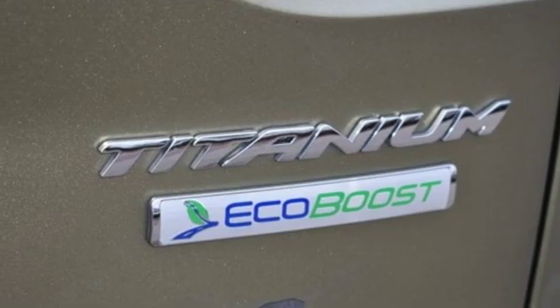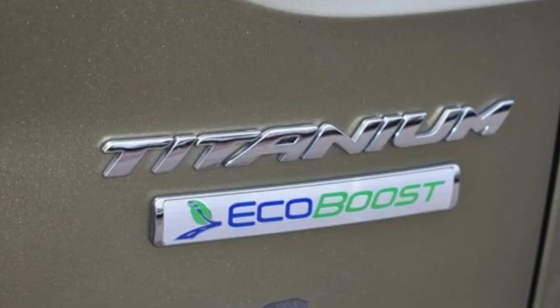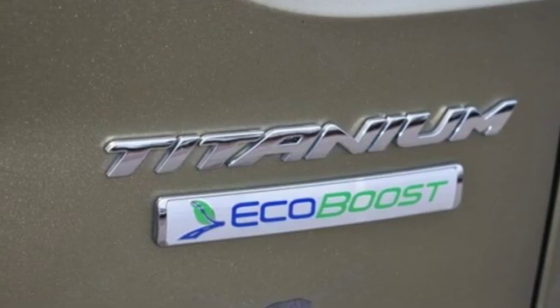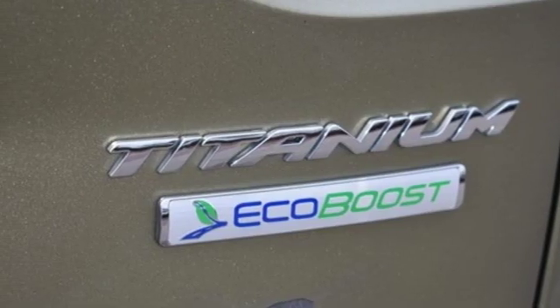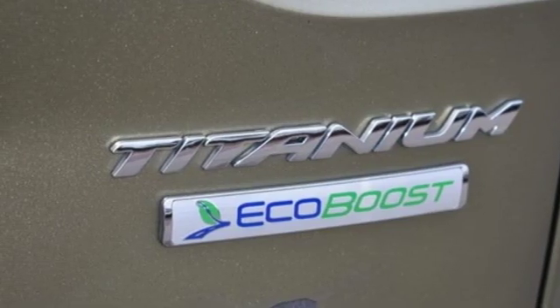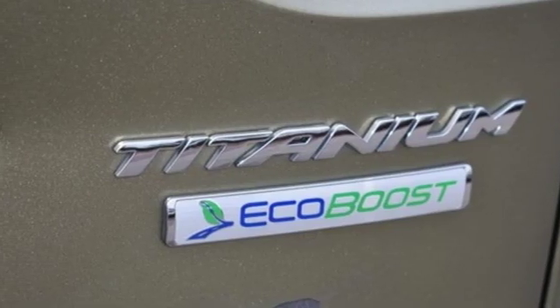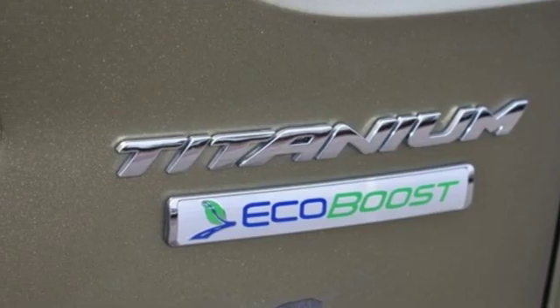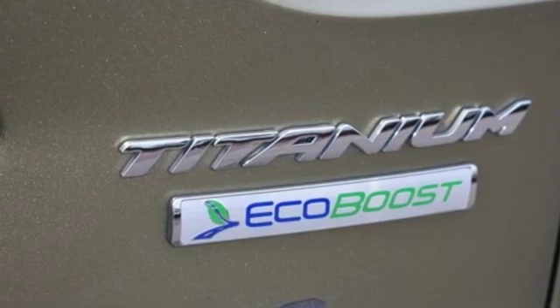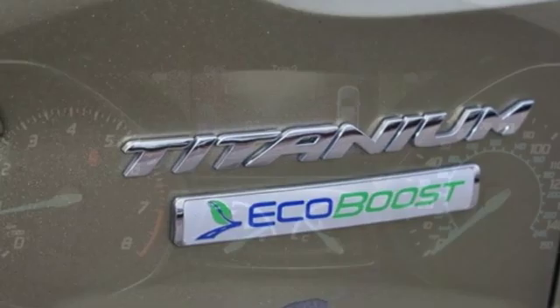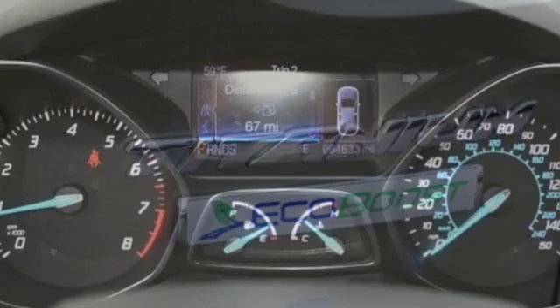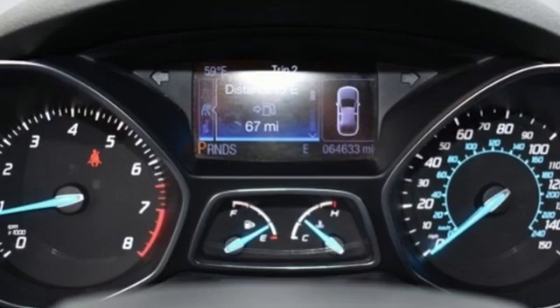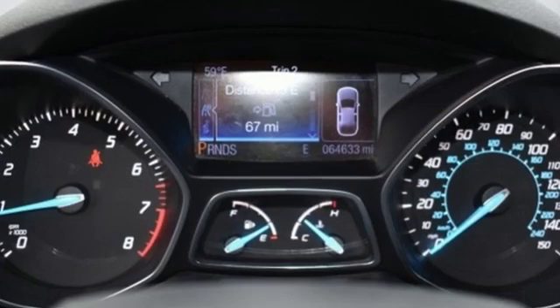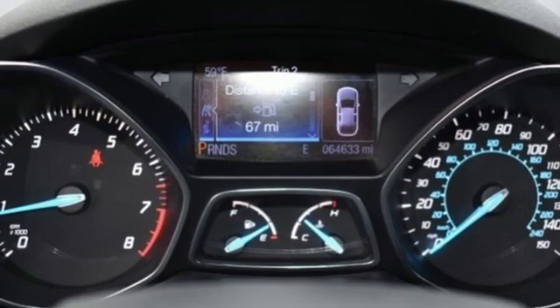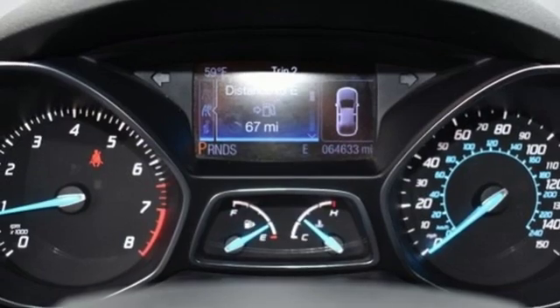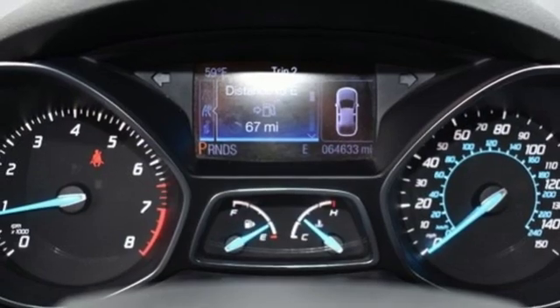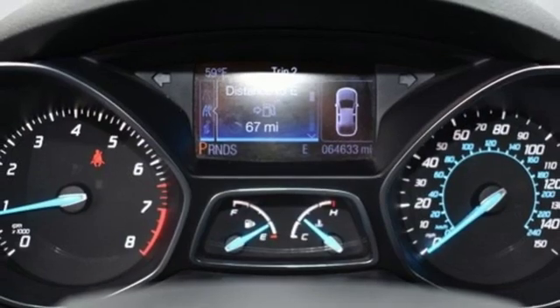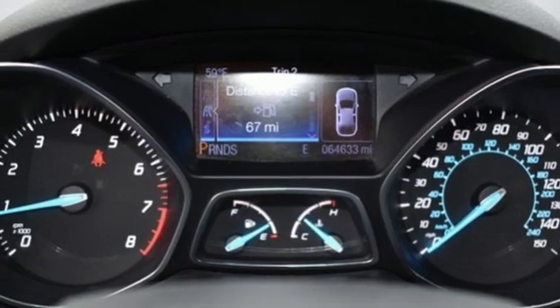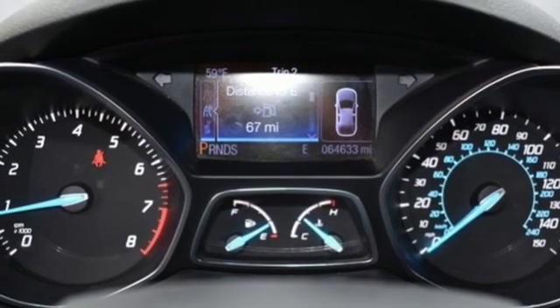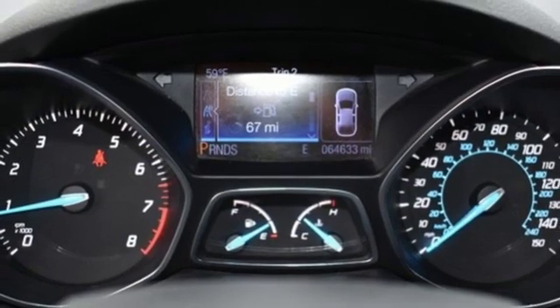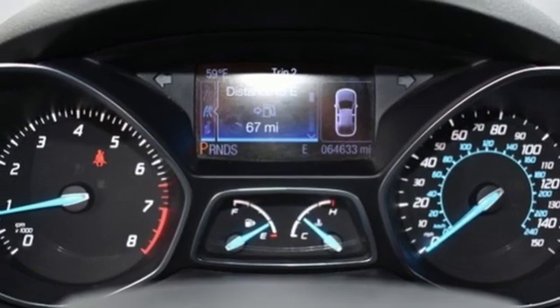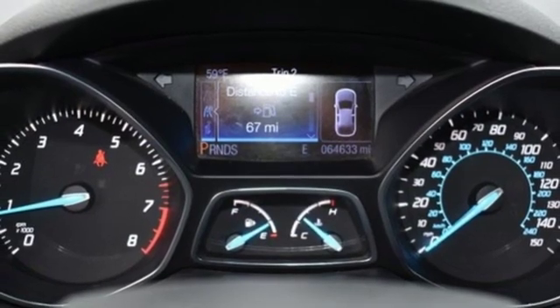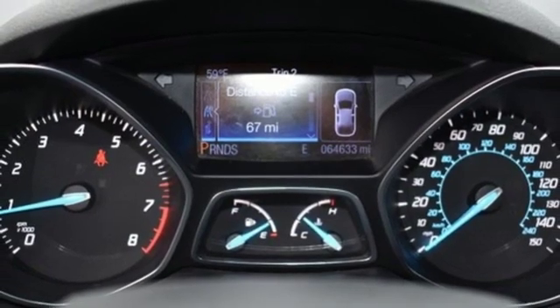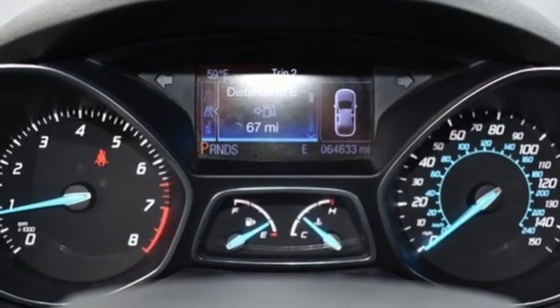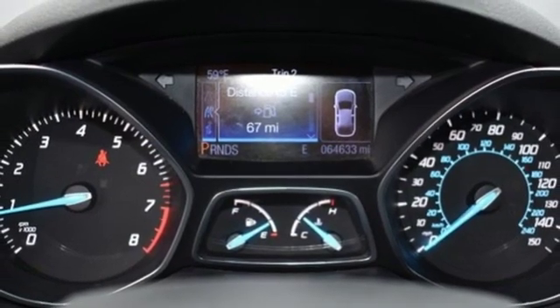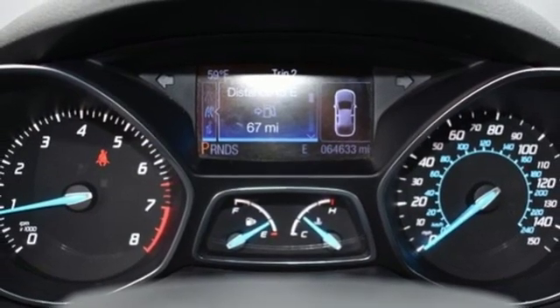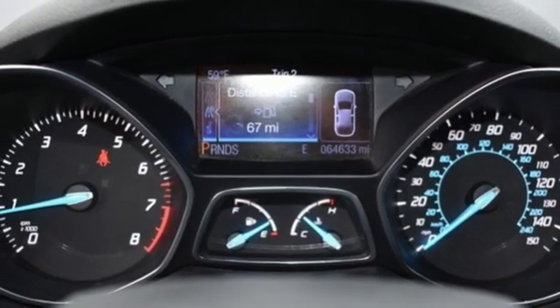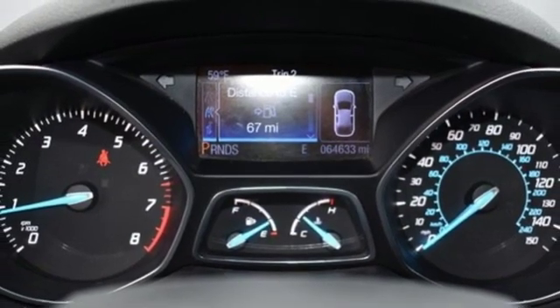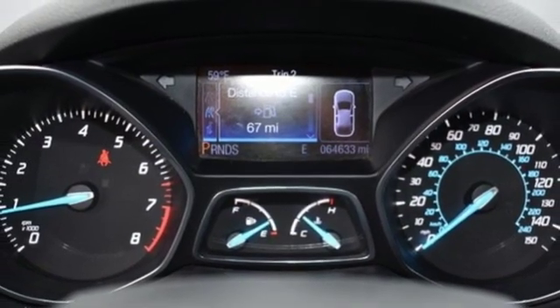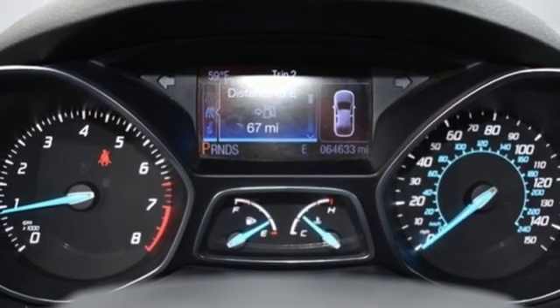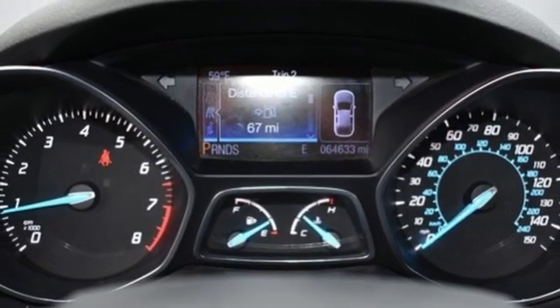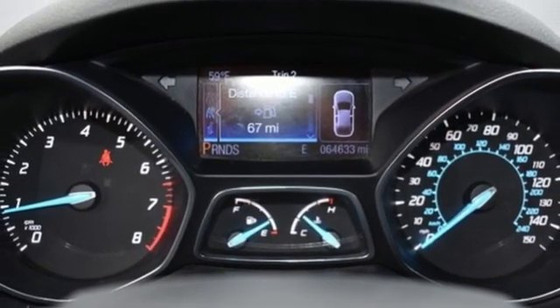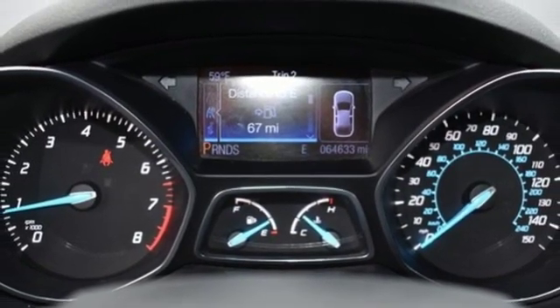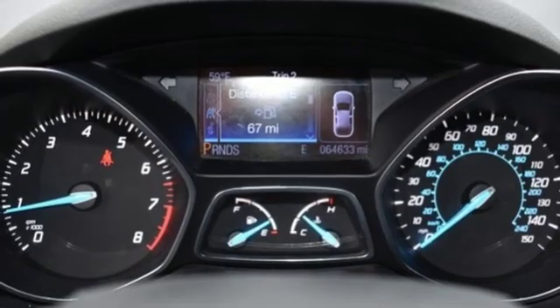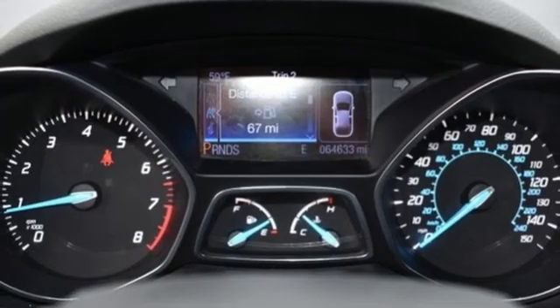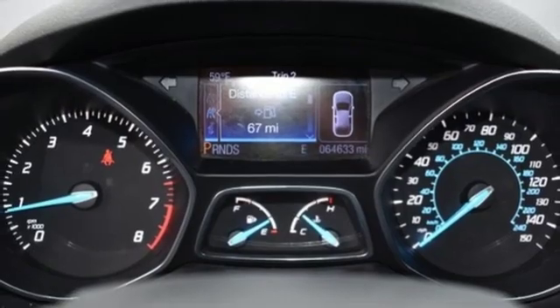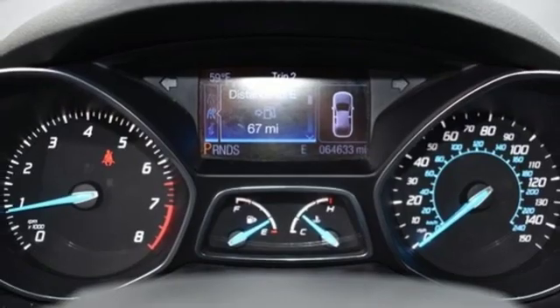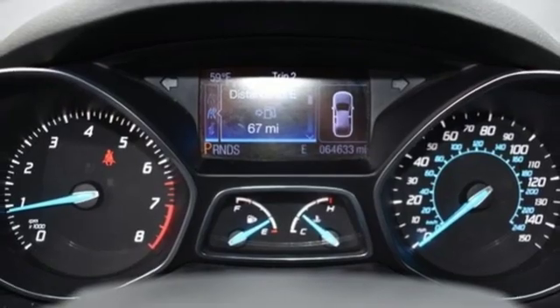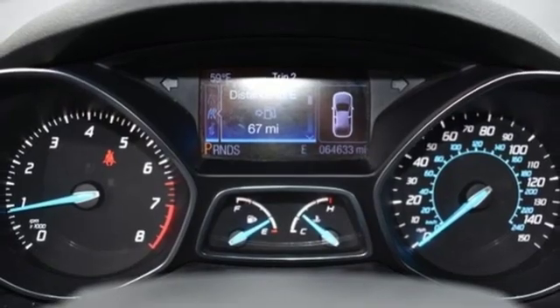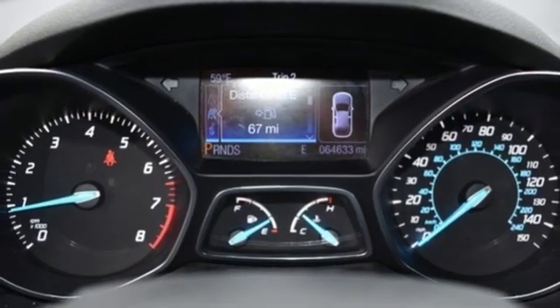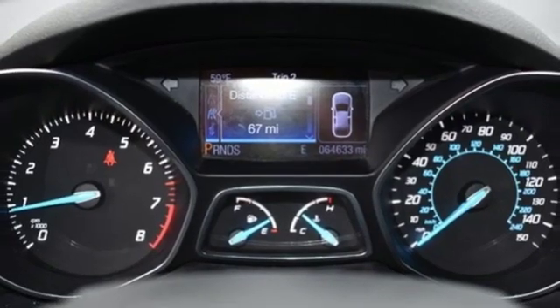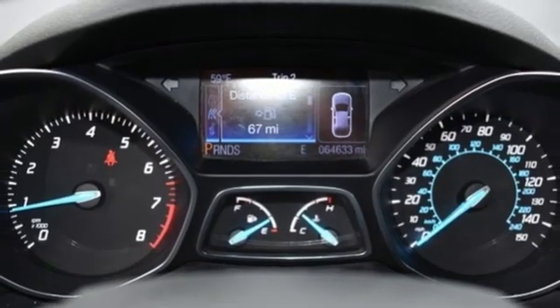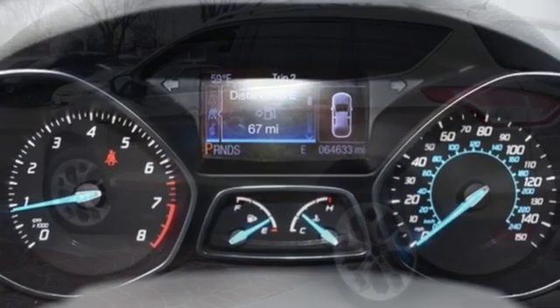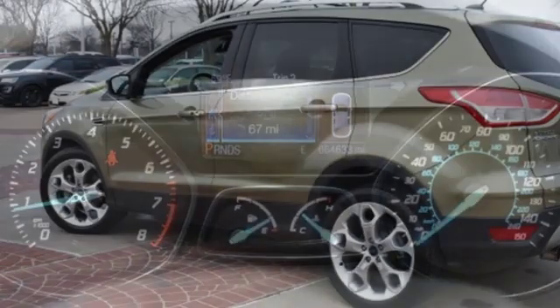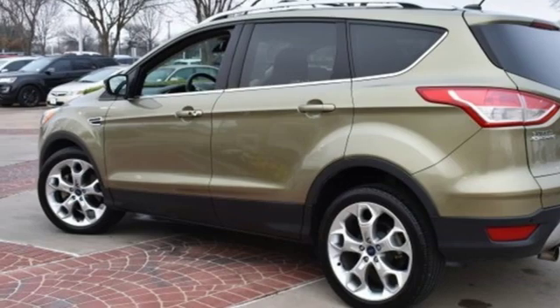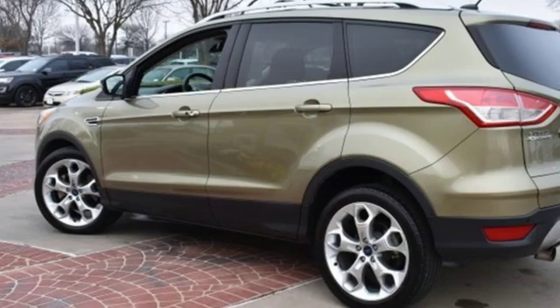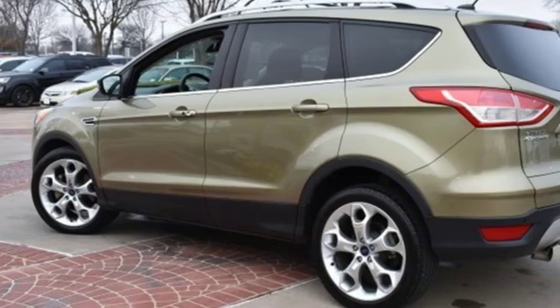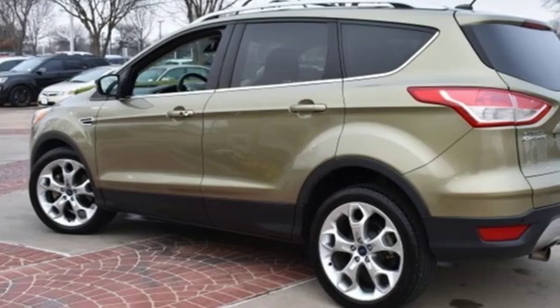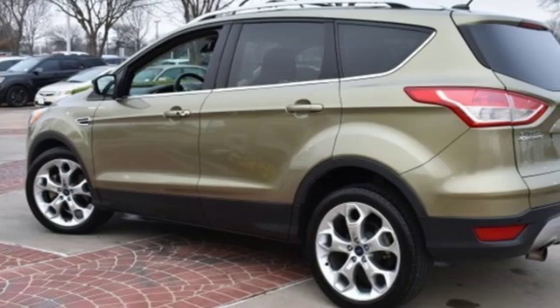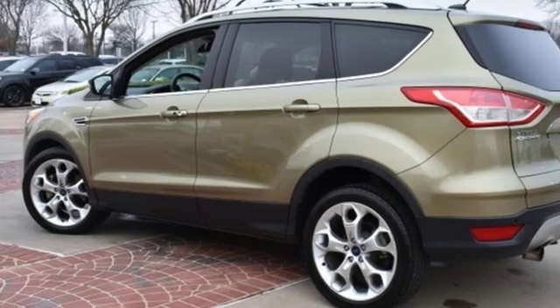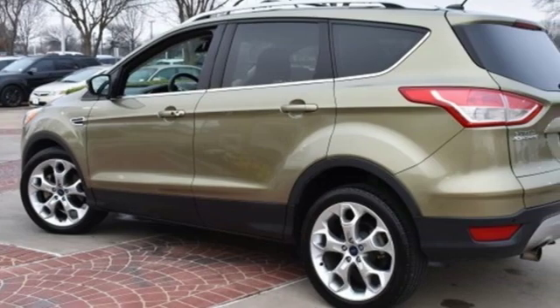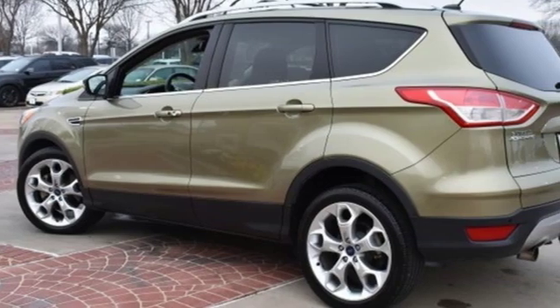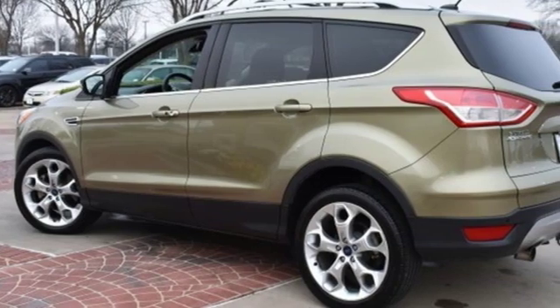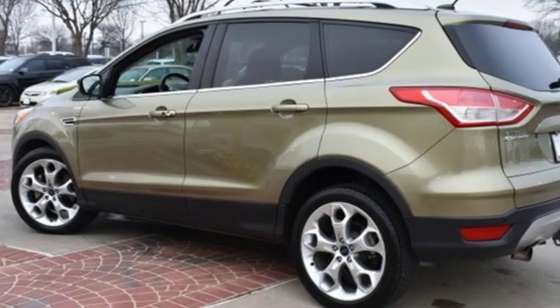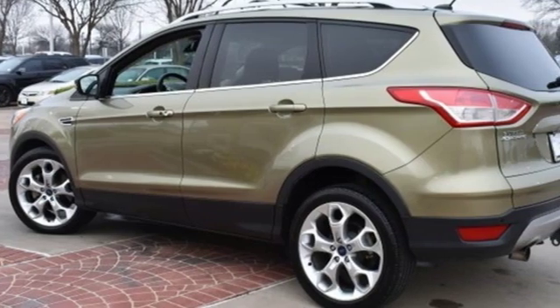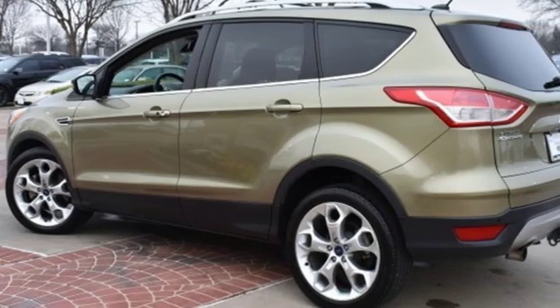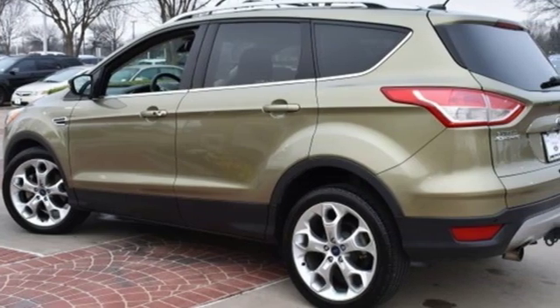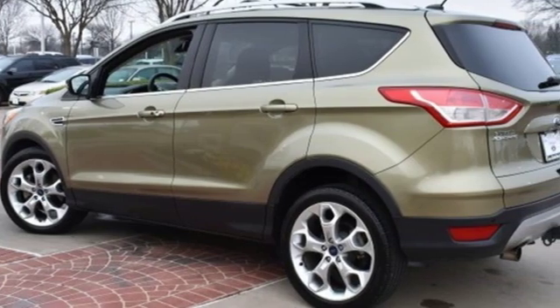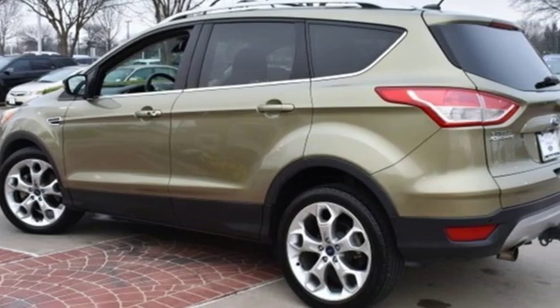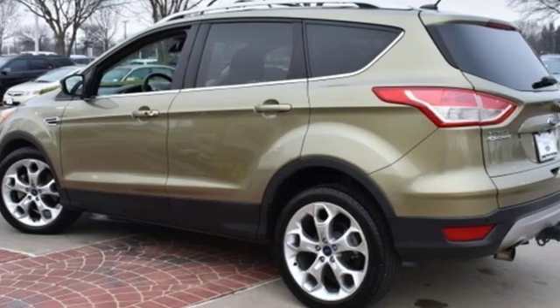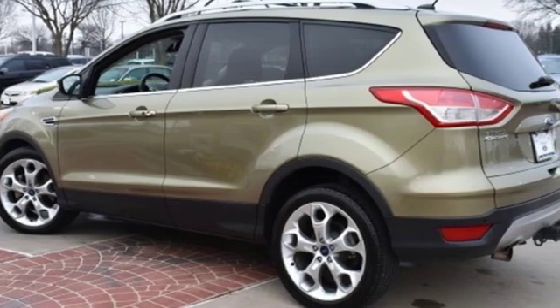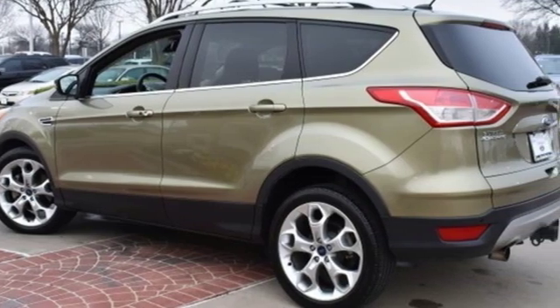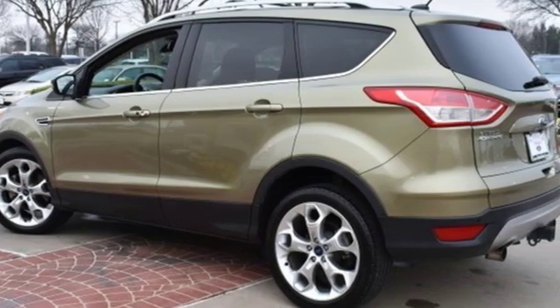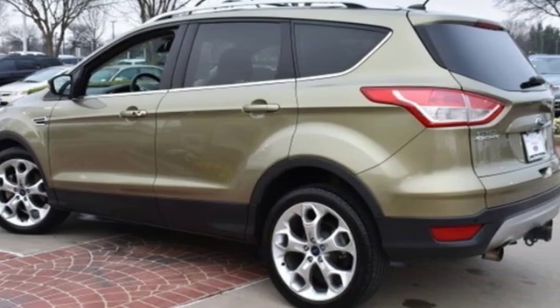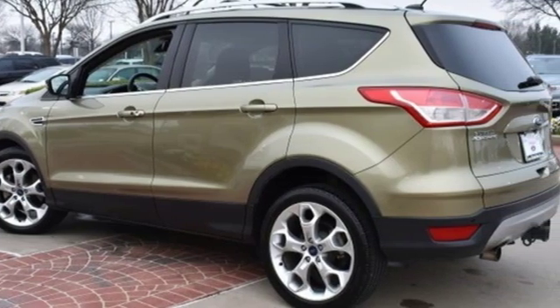Automatic transmission, hands-free liftgate, gas pressurized shocks, and turbo inline four-cylinder engine.